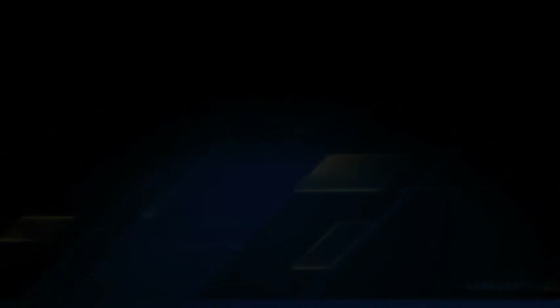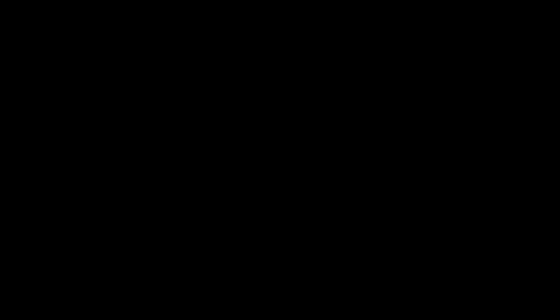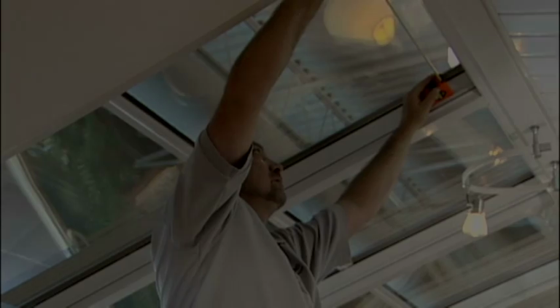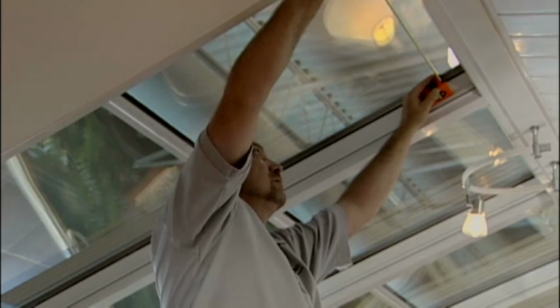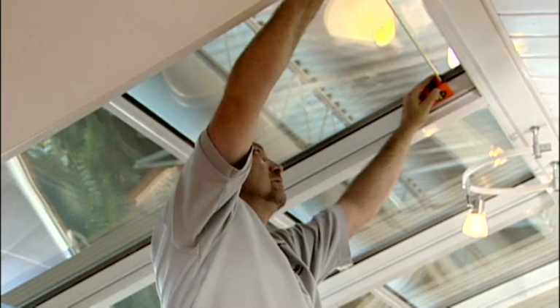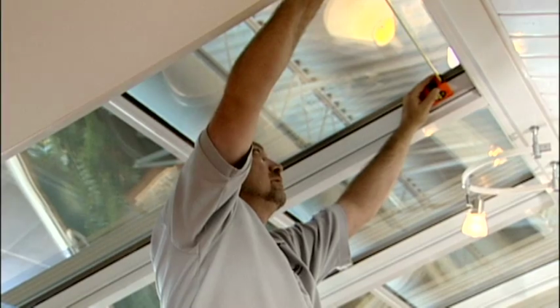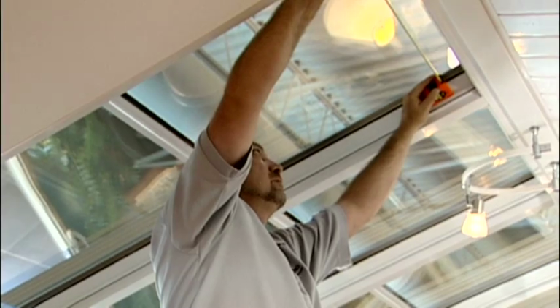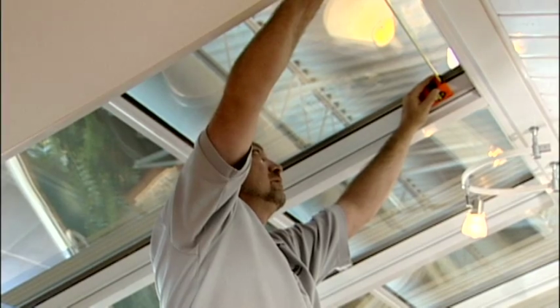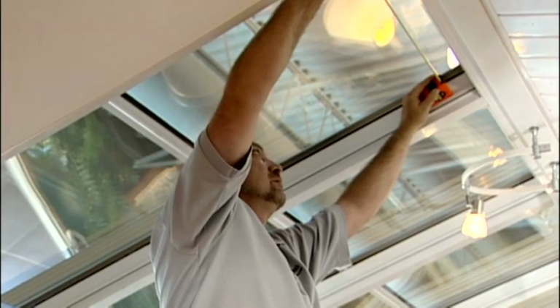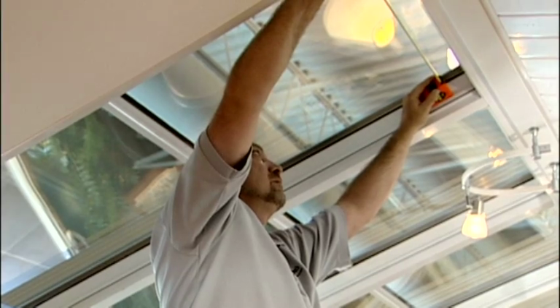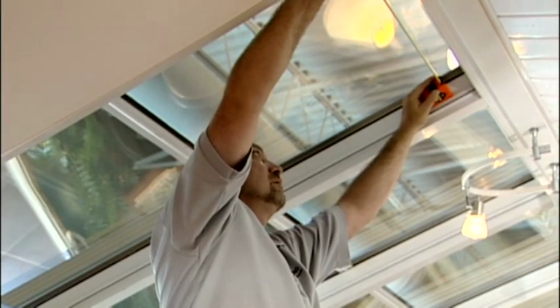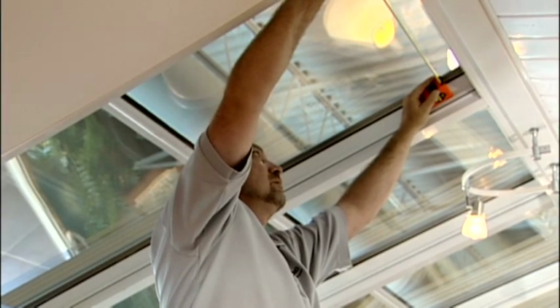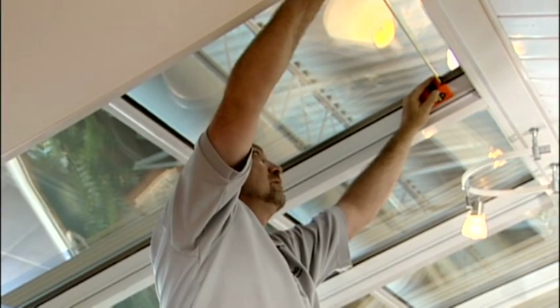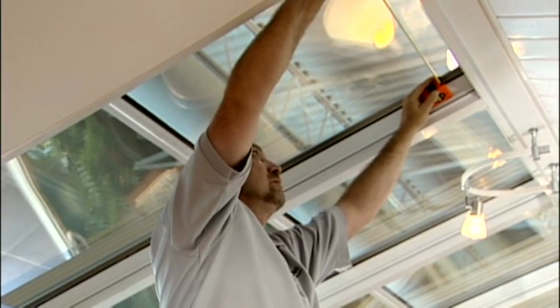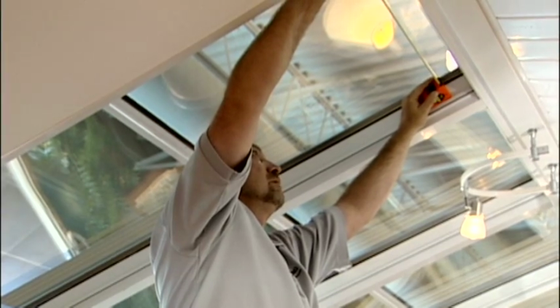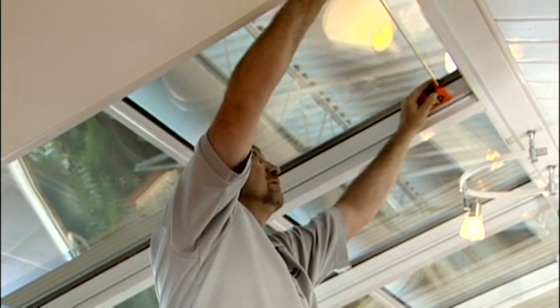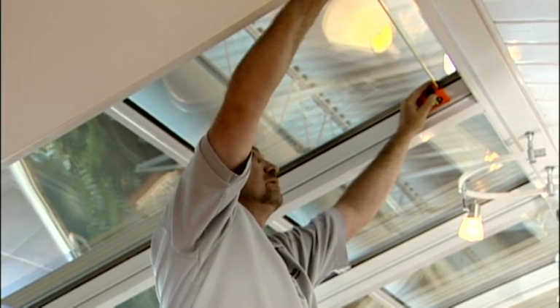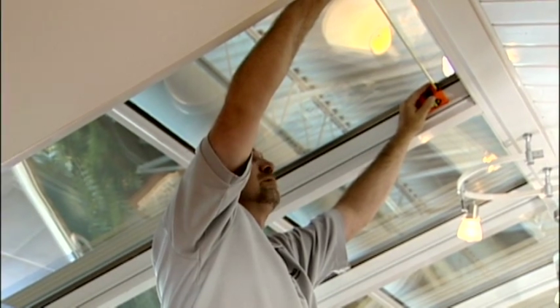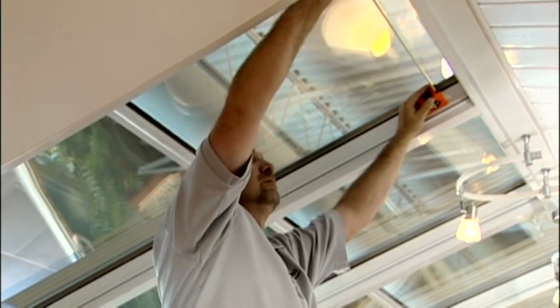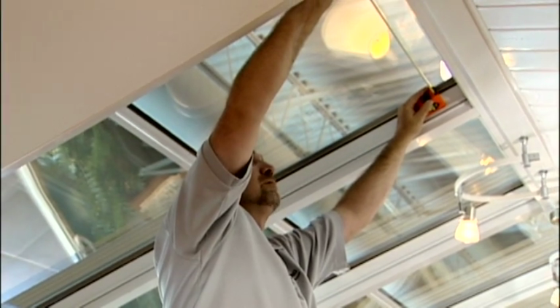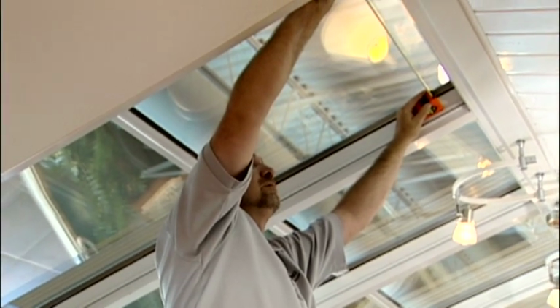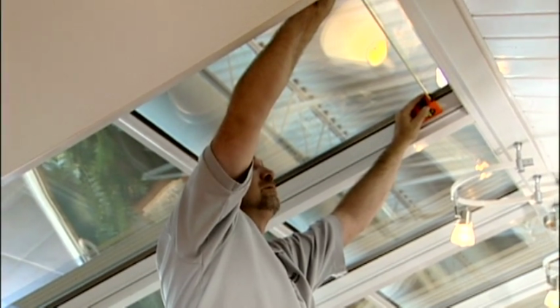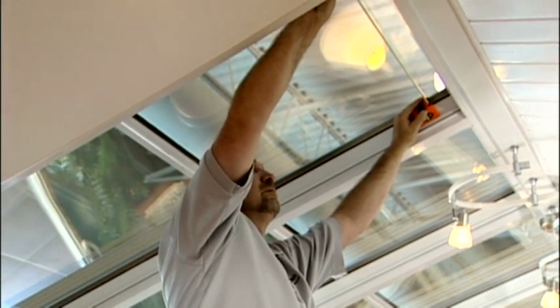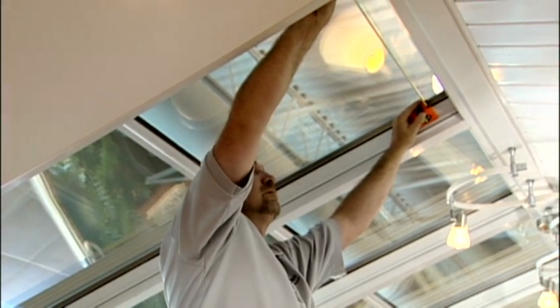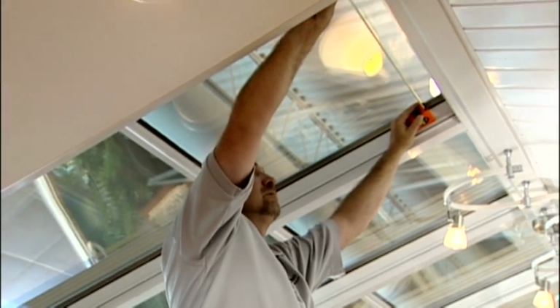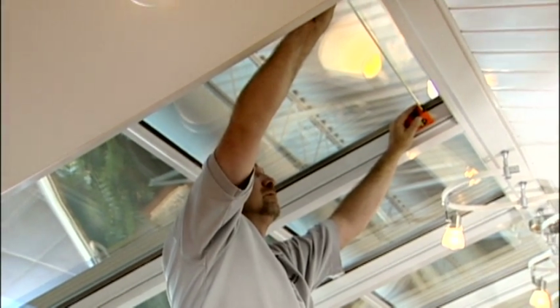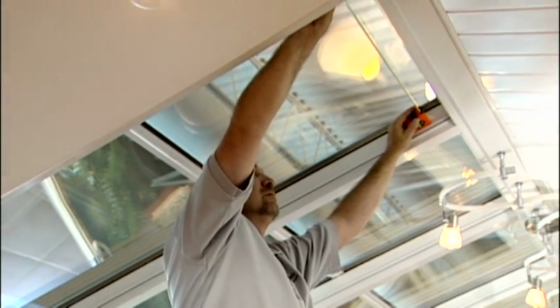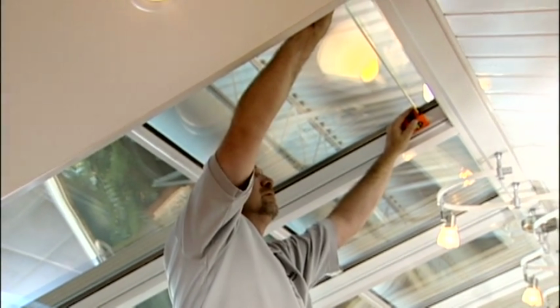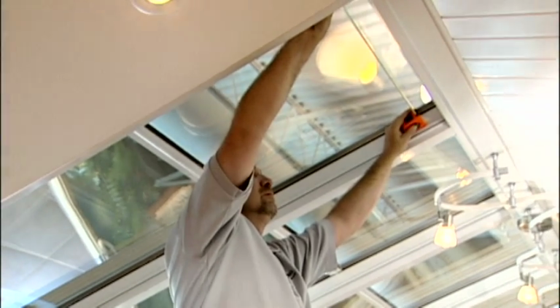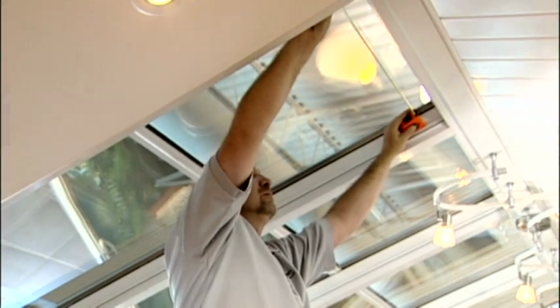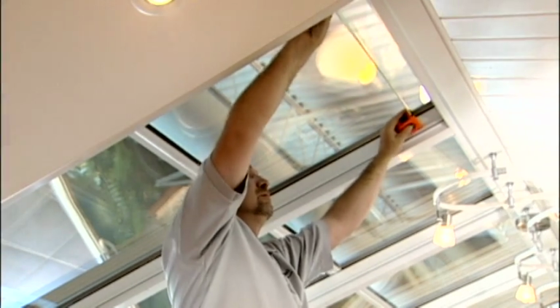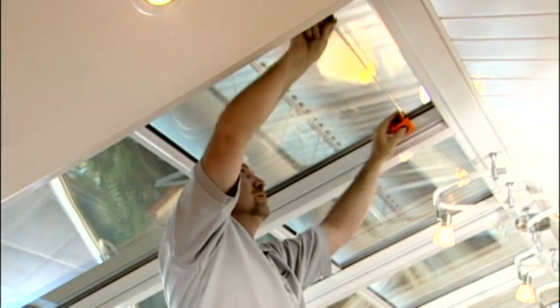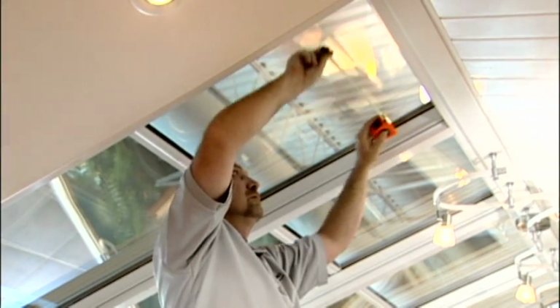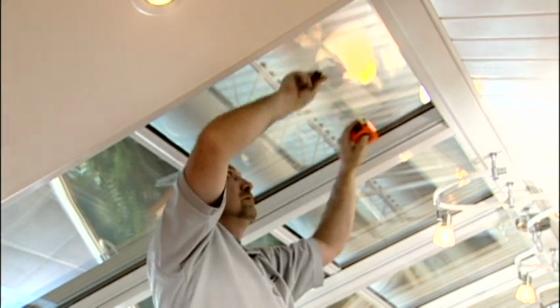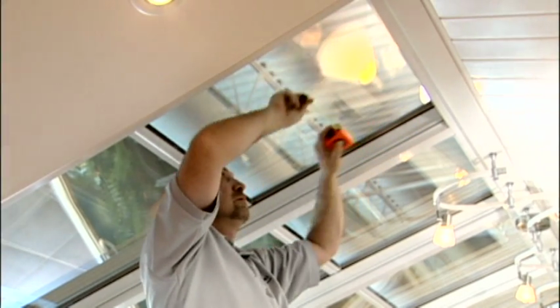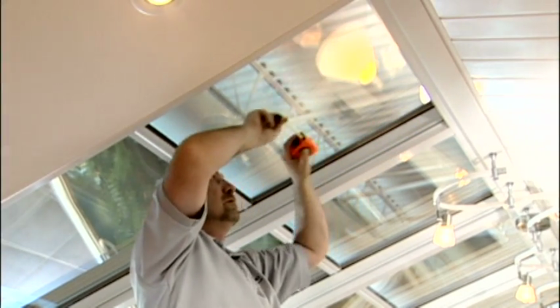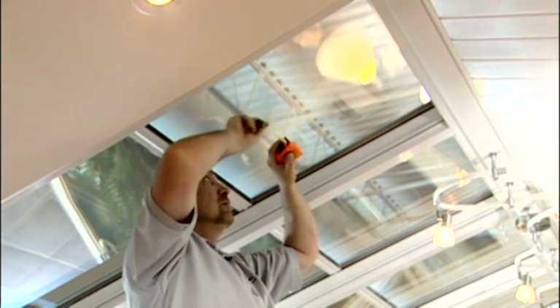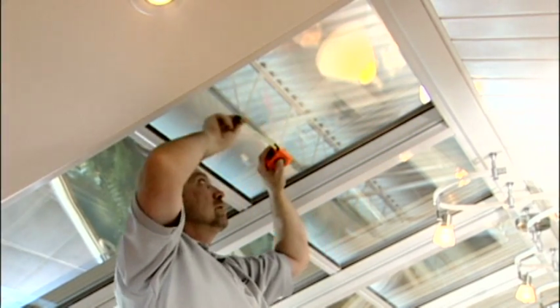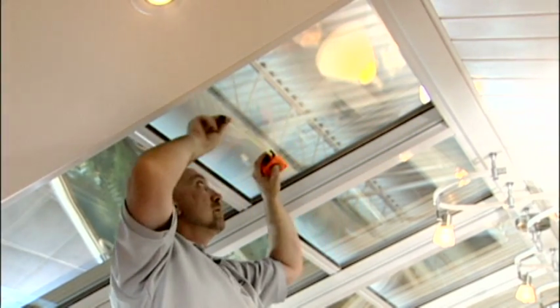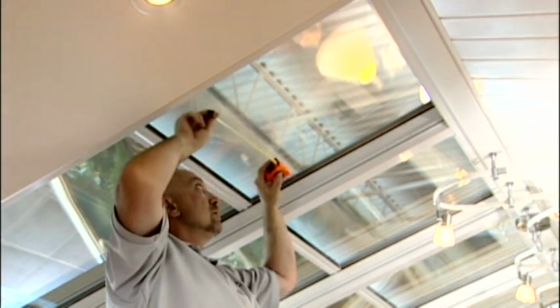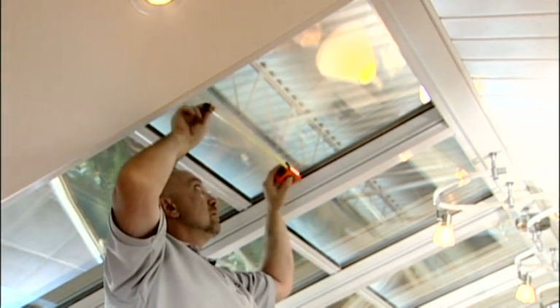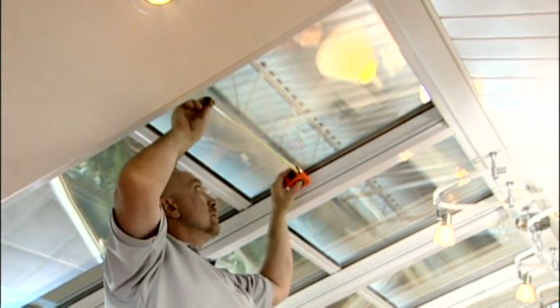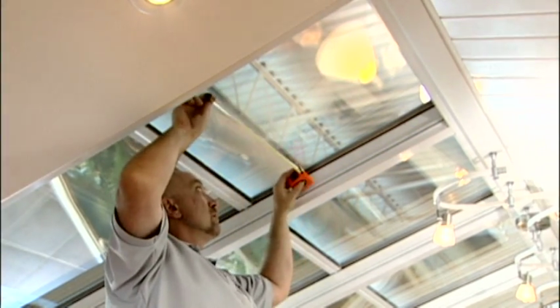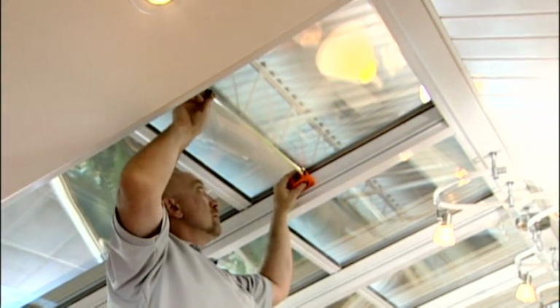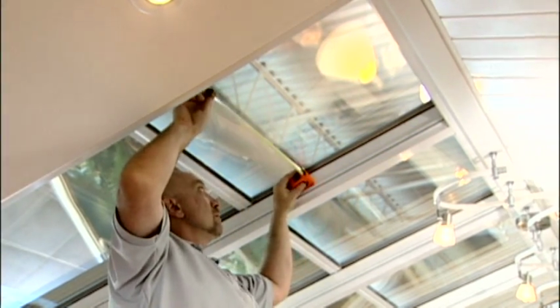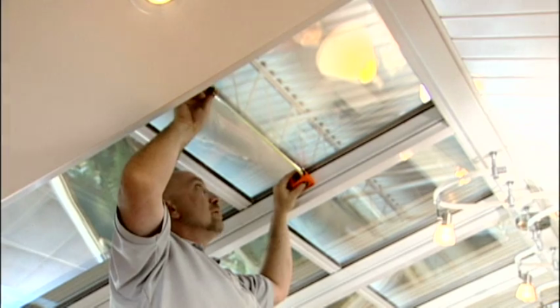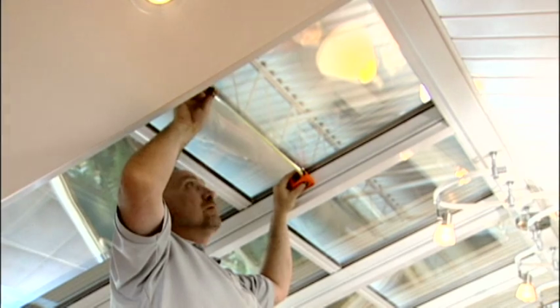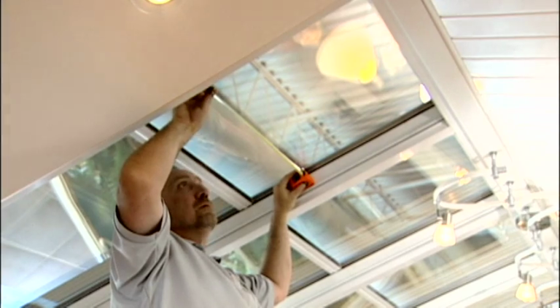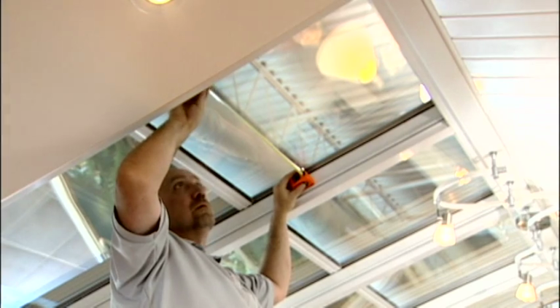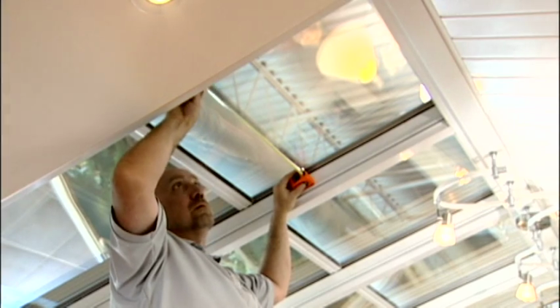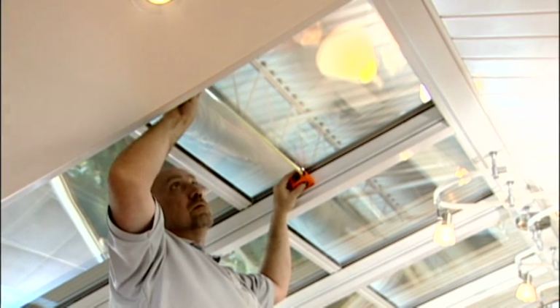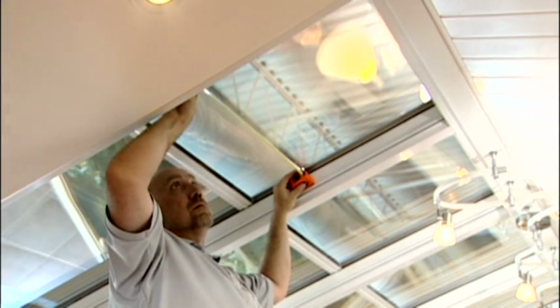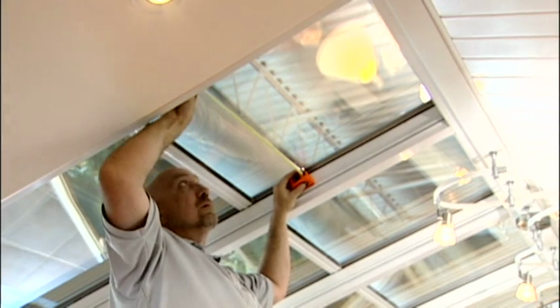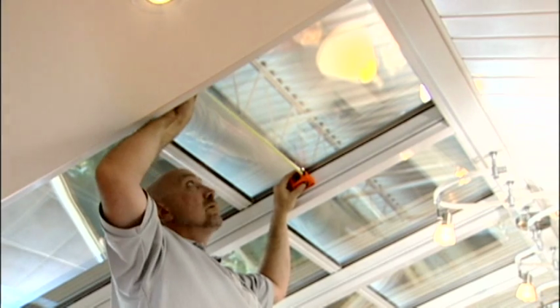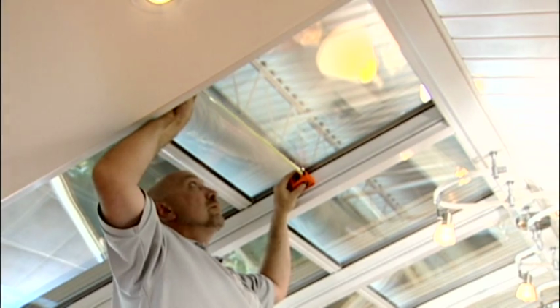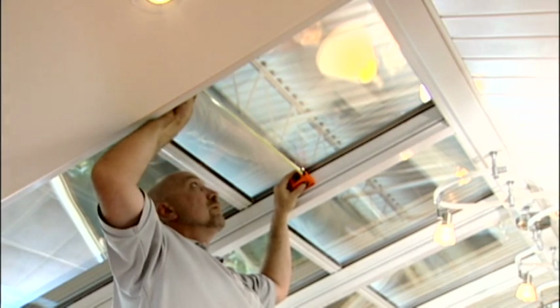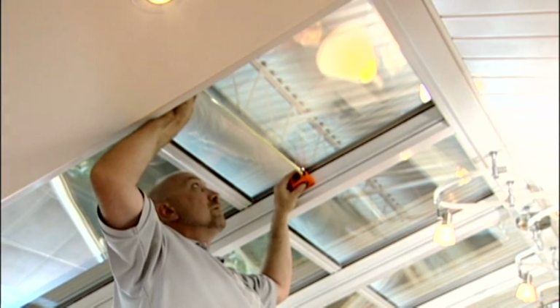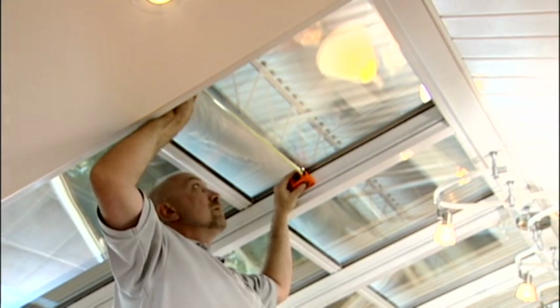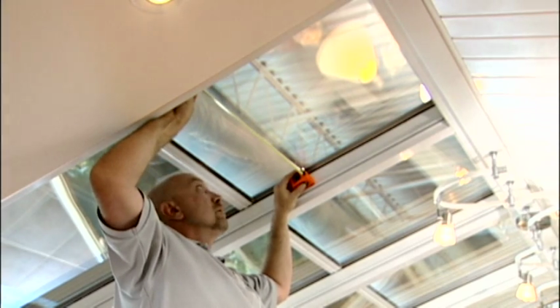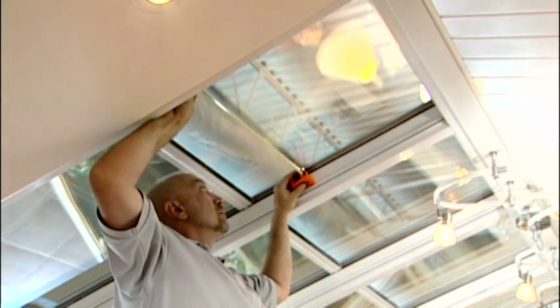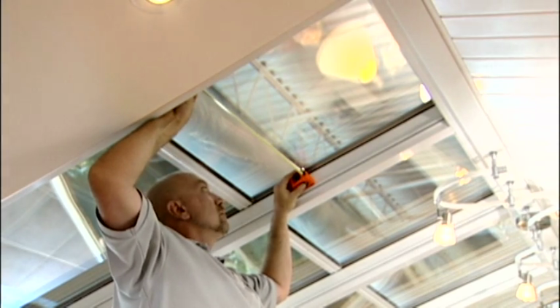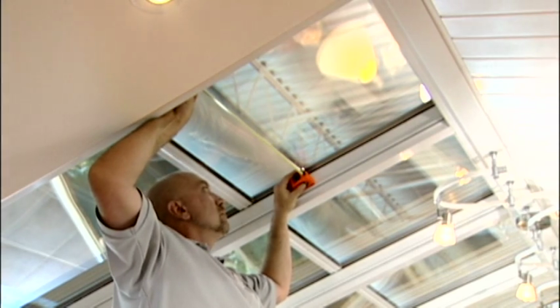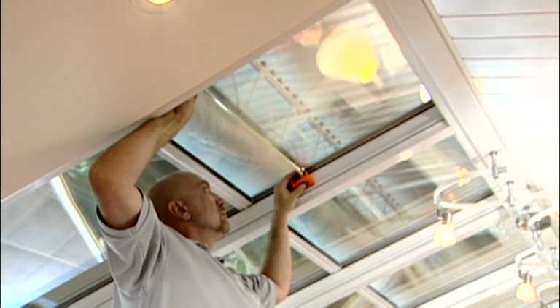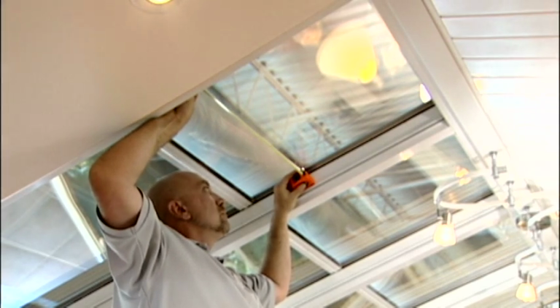Measure the width of the straight solarium every 24 inches. Start at the top and measure downward to the bottom of the roof.